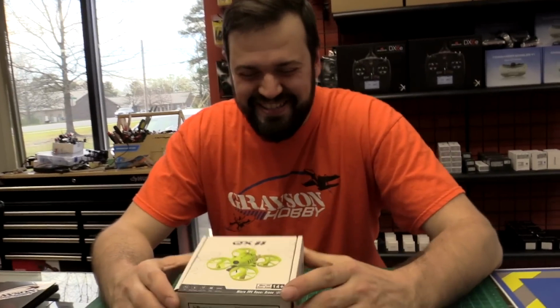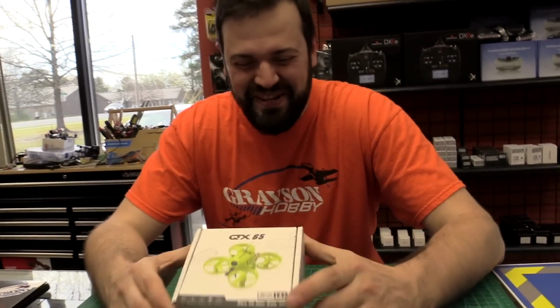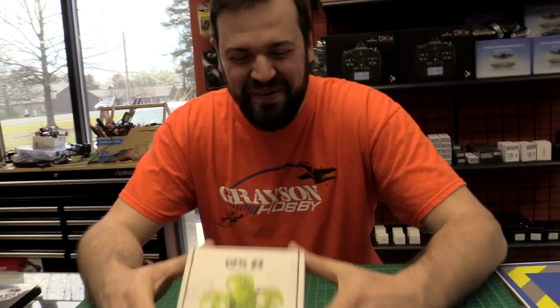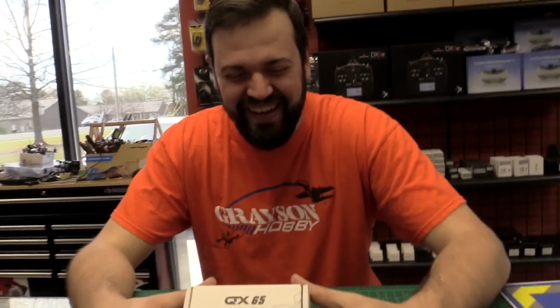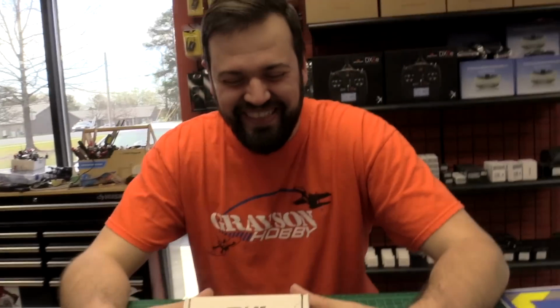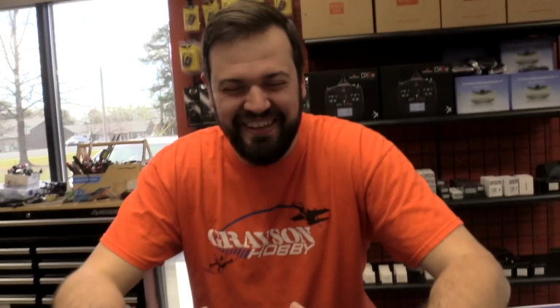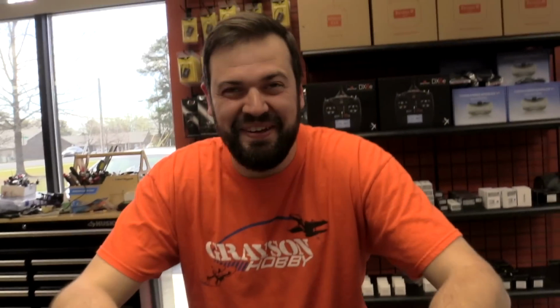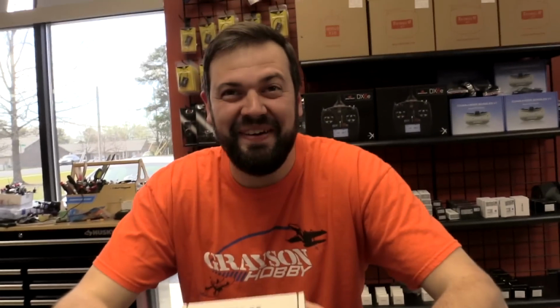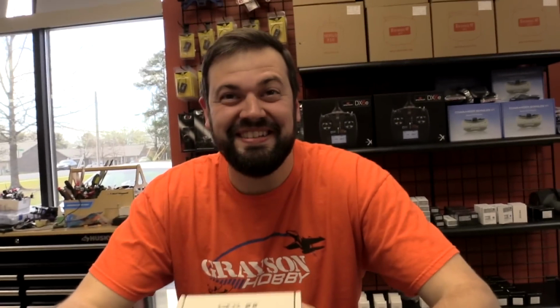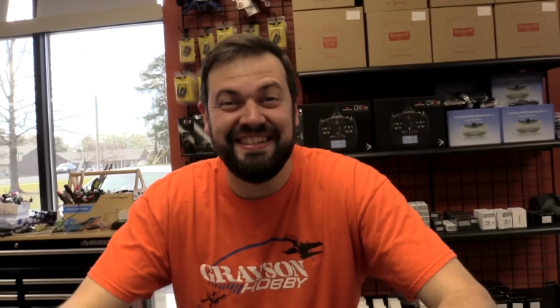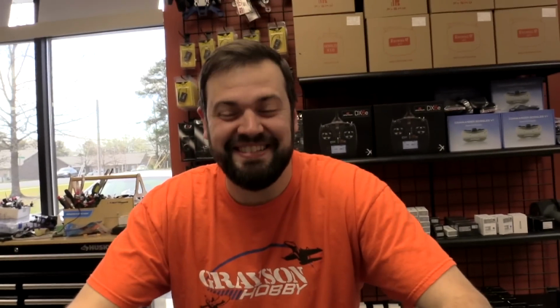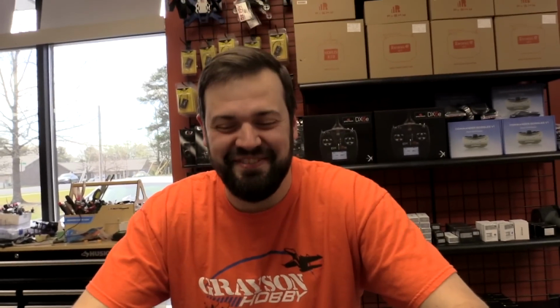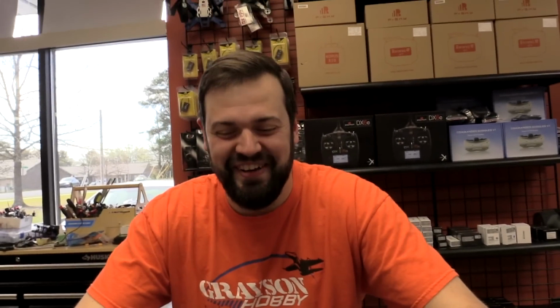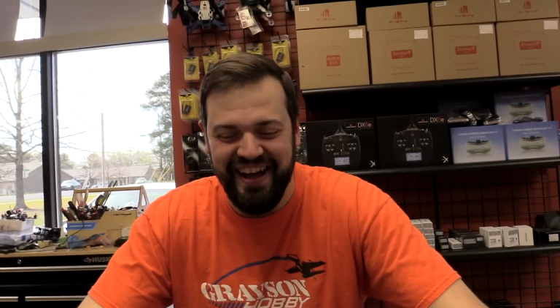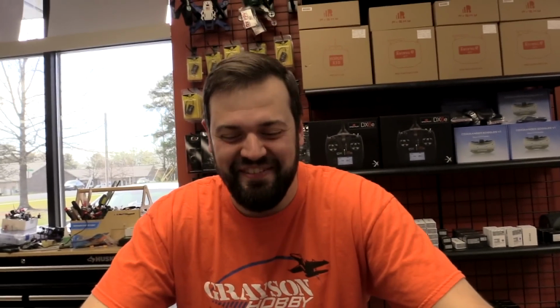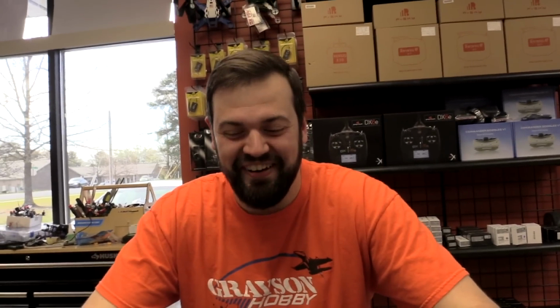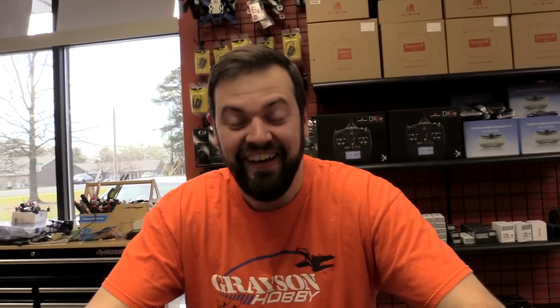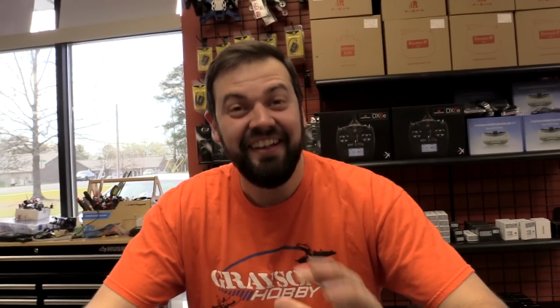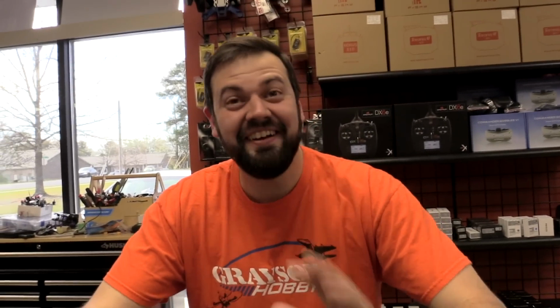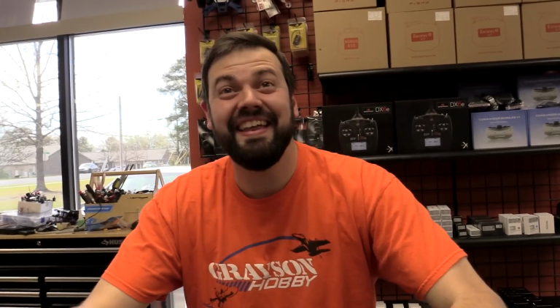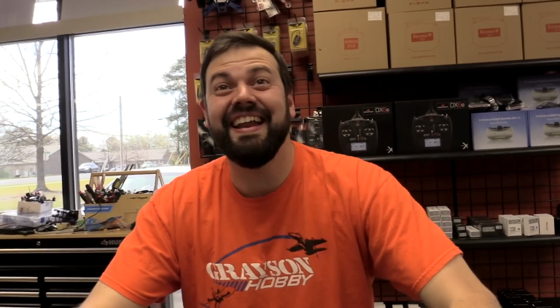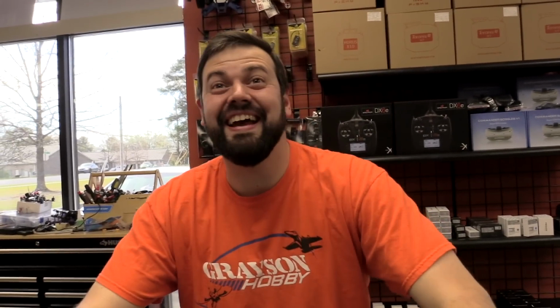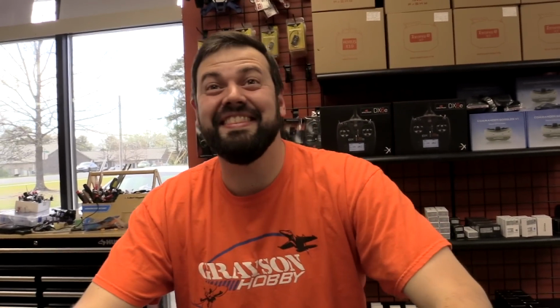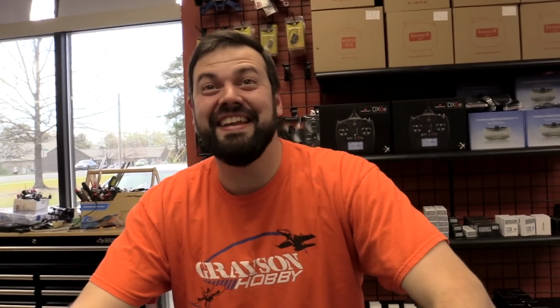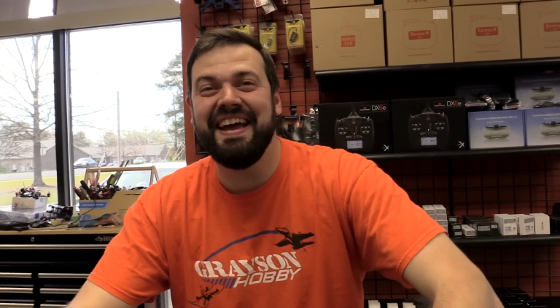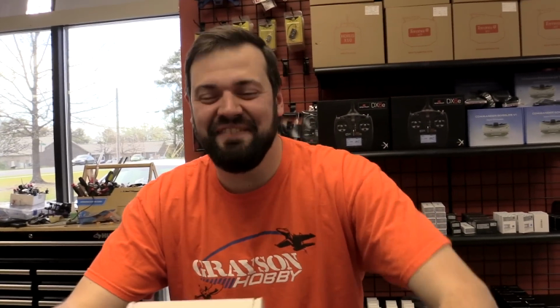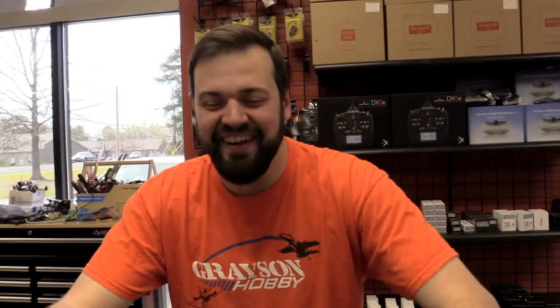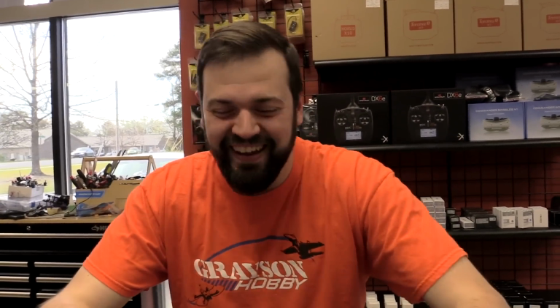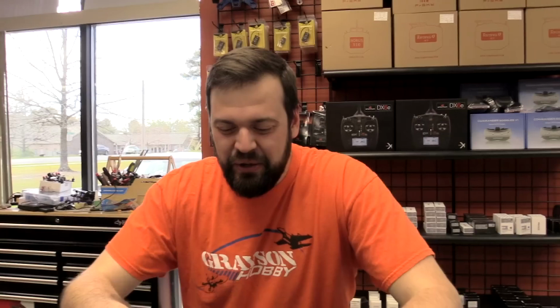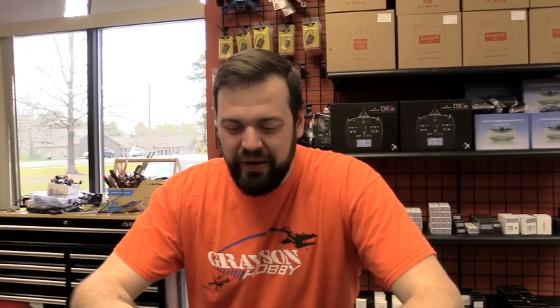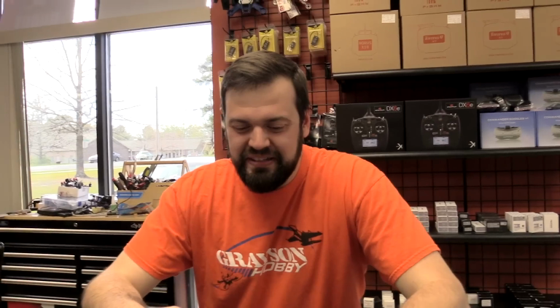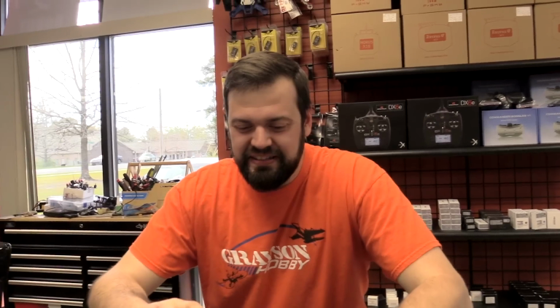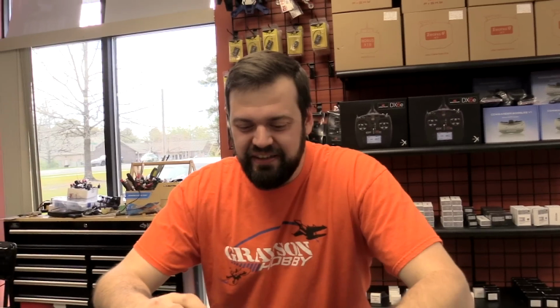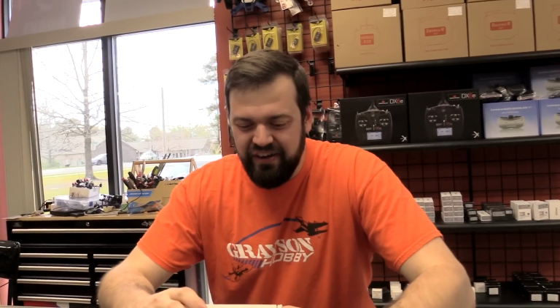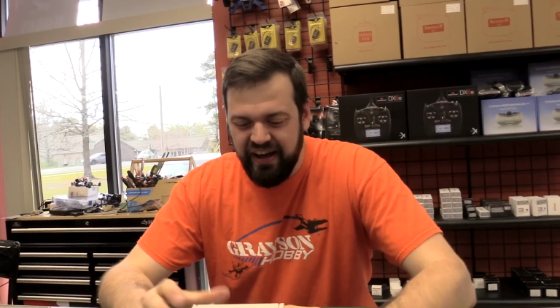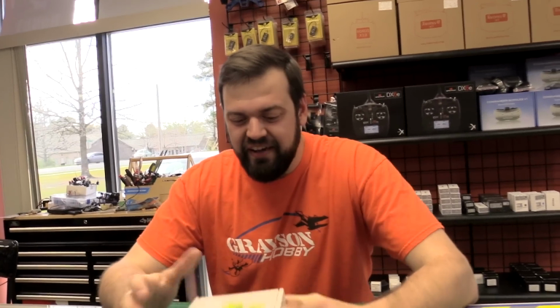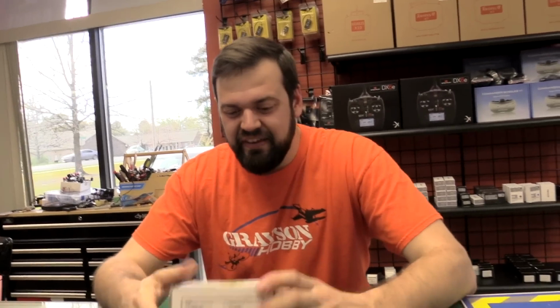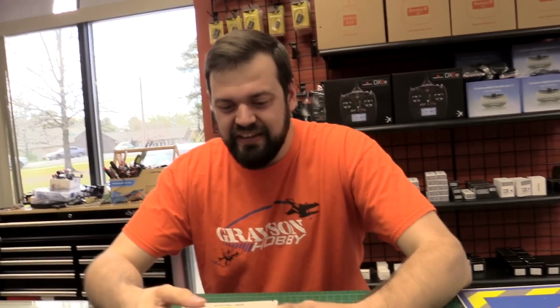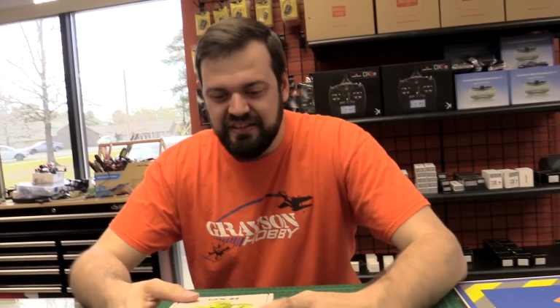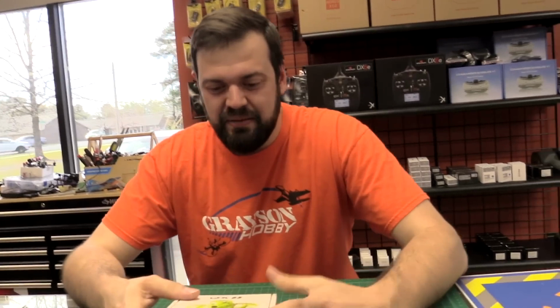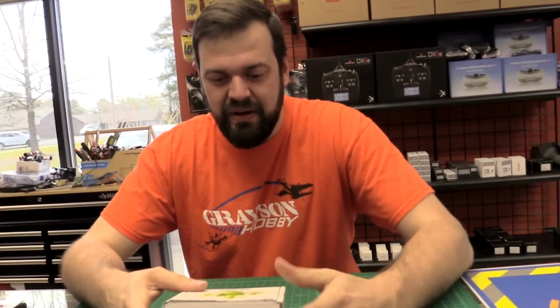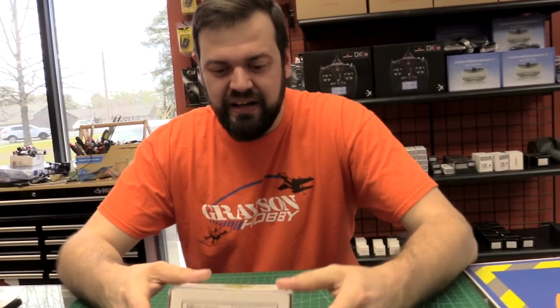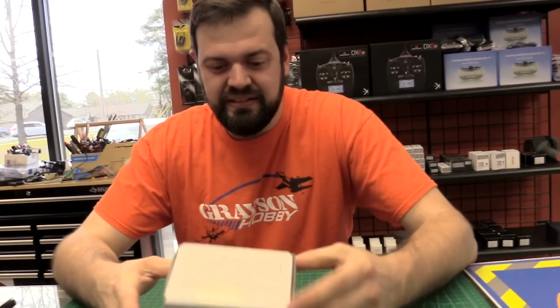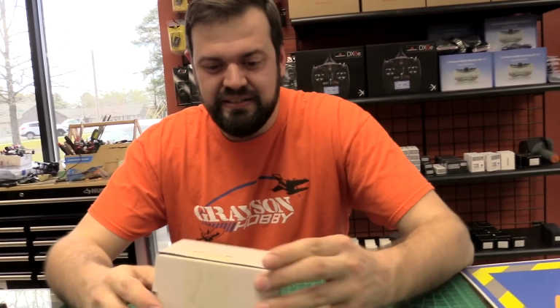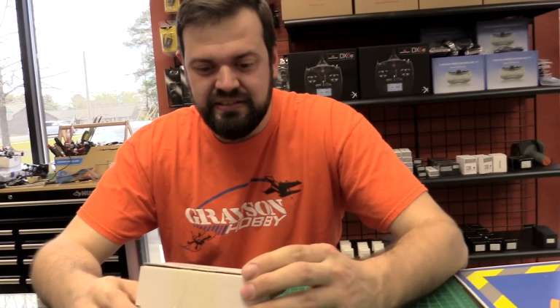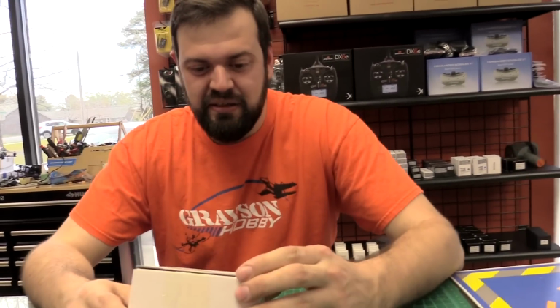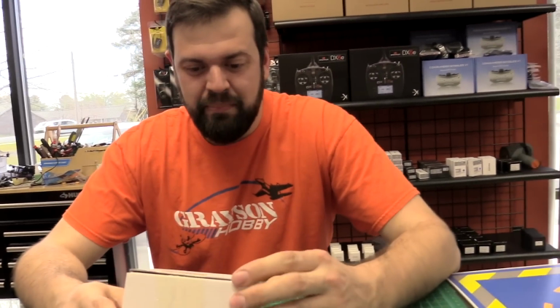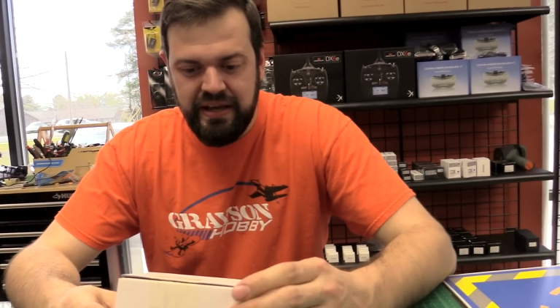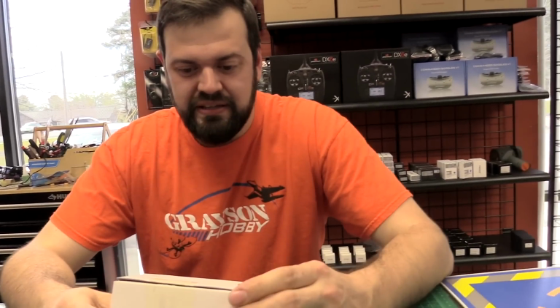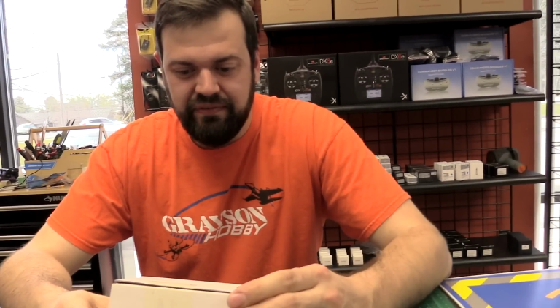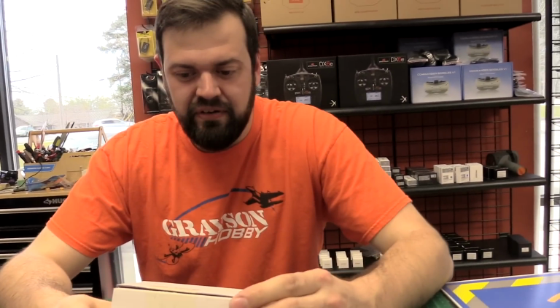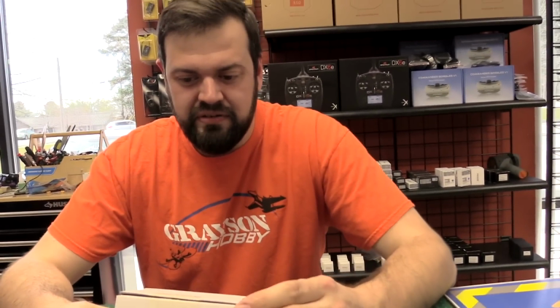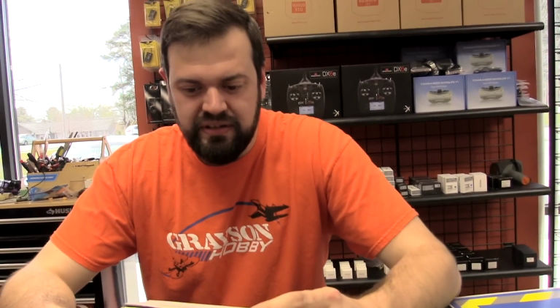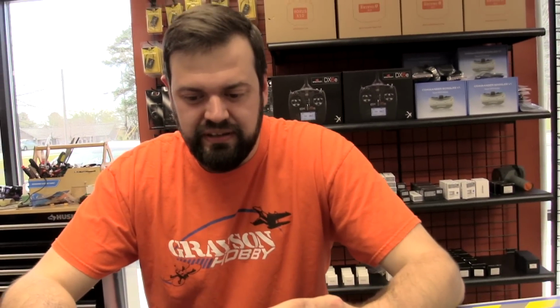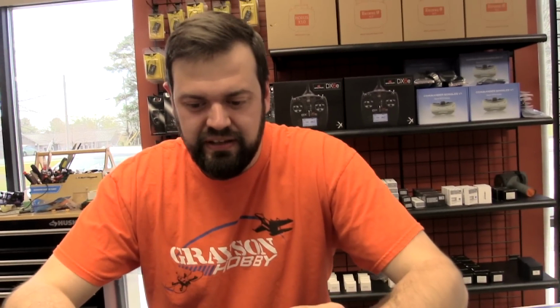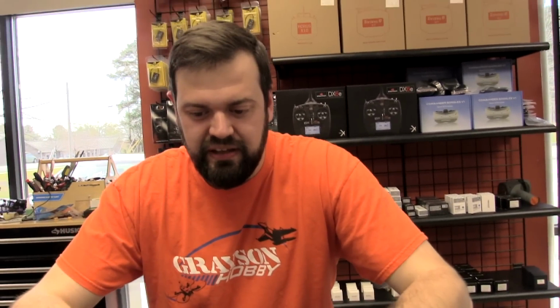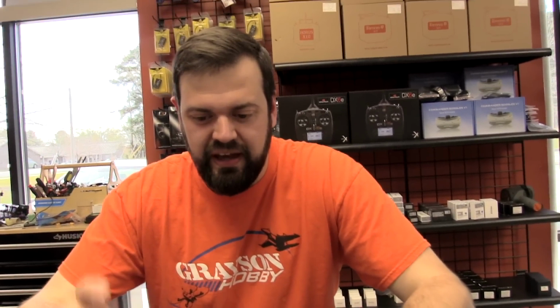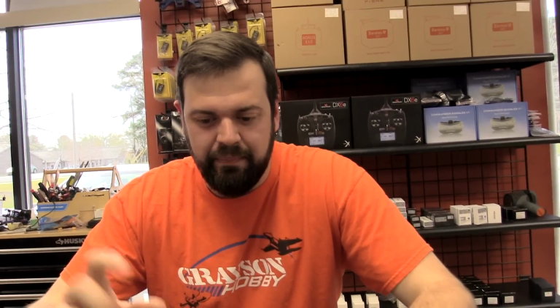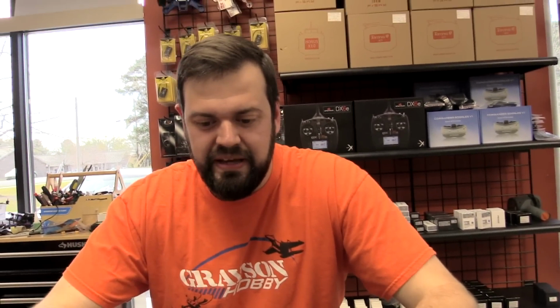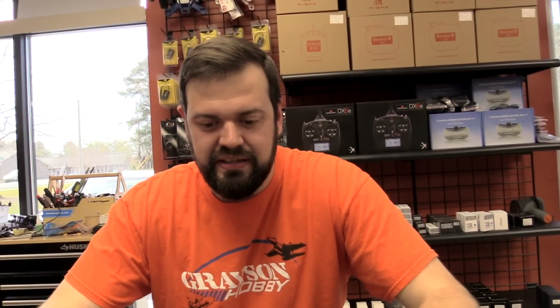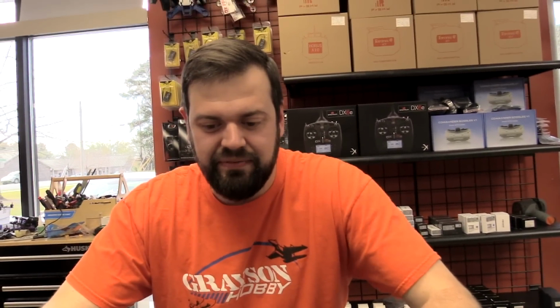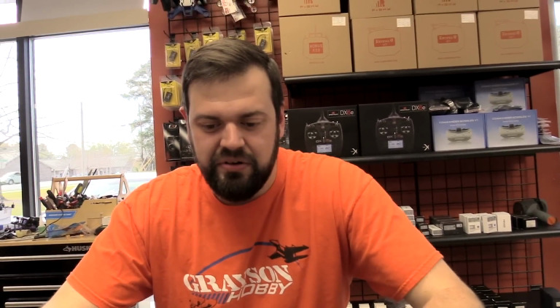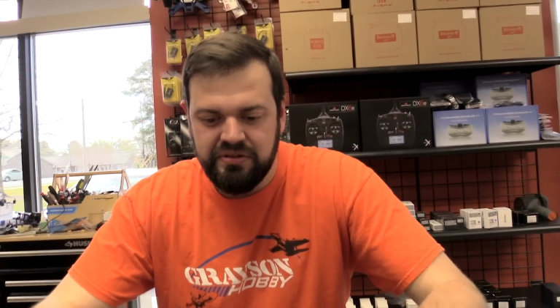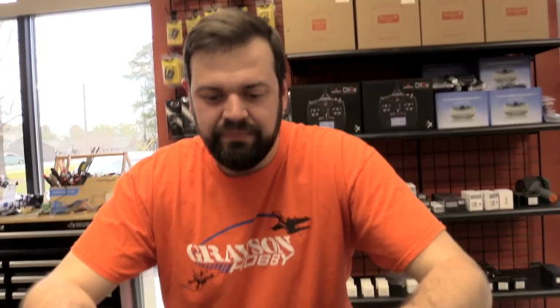So we got the QX65 here. I got the name right — QX65. It's in the box. This is the basic version.